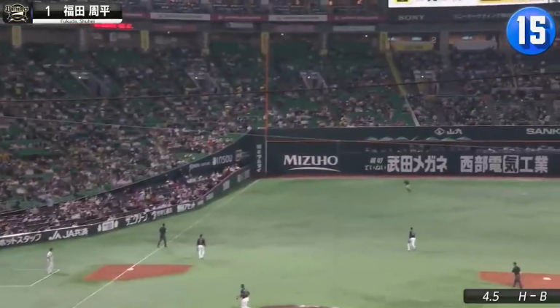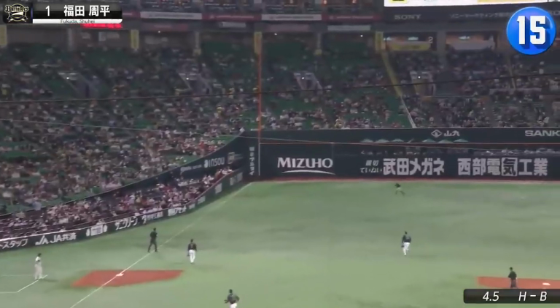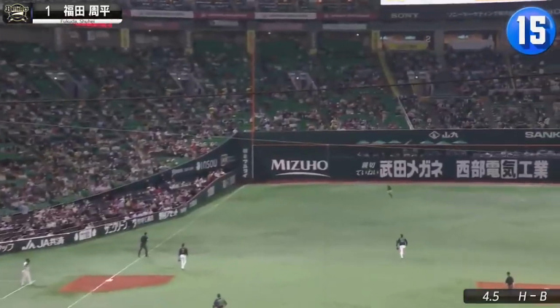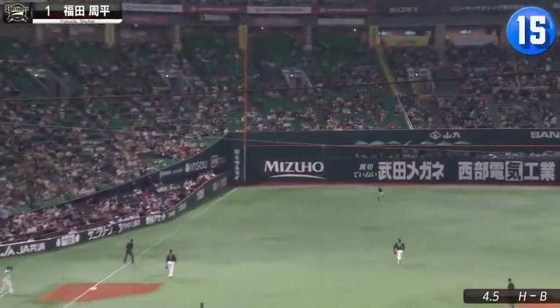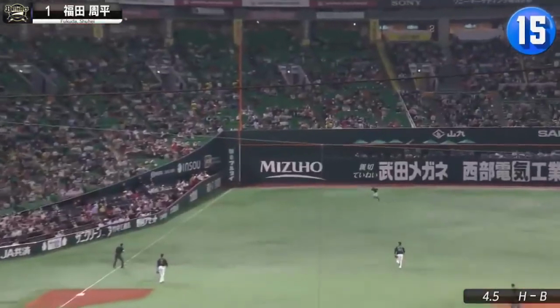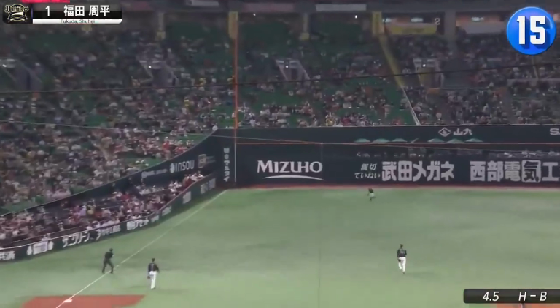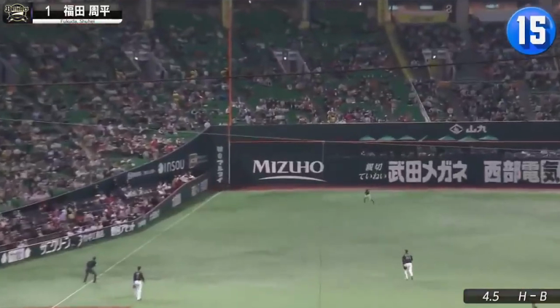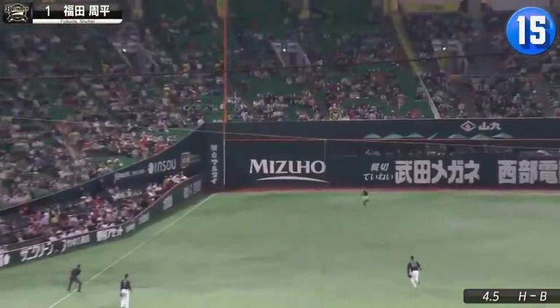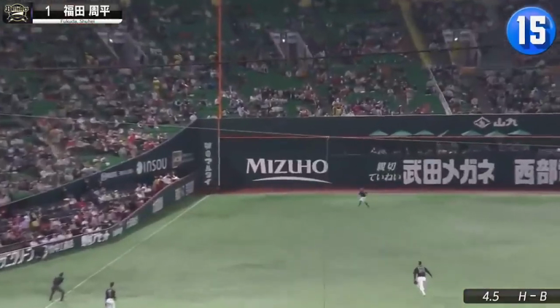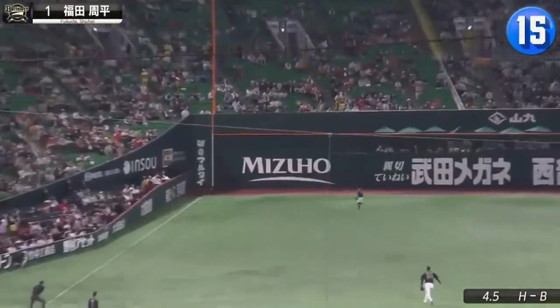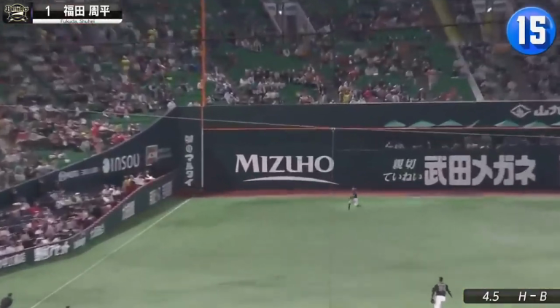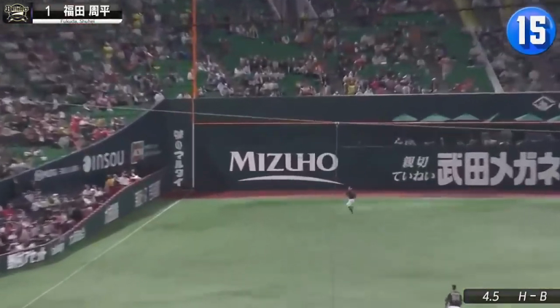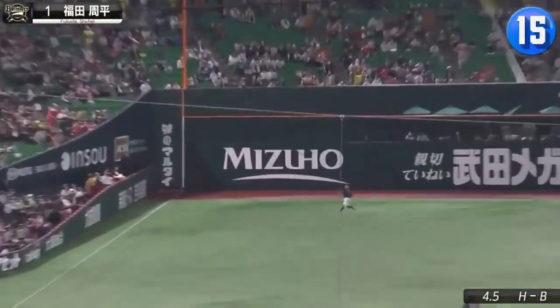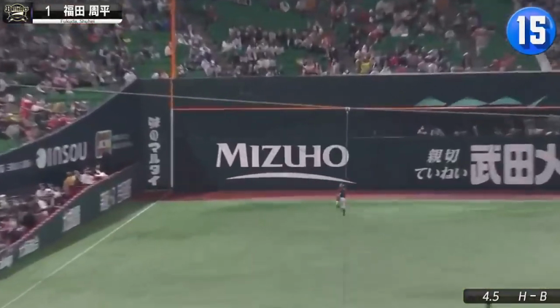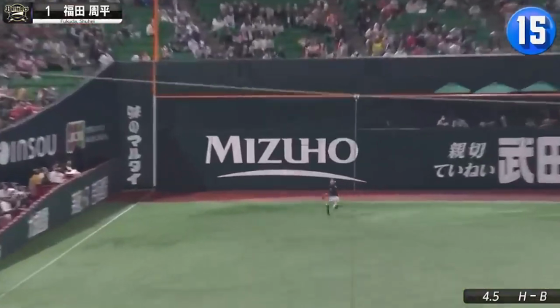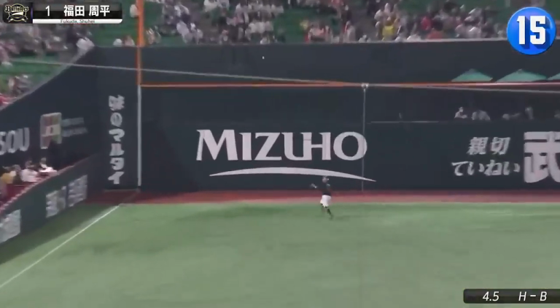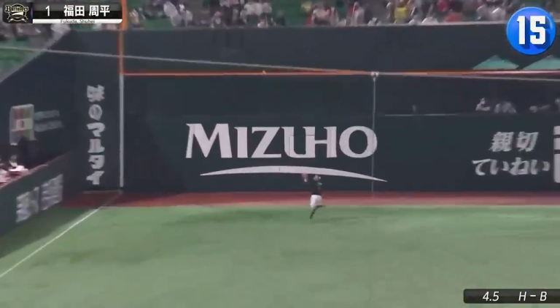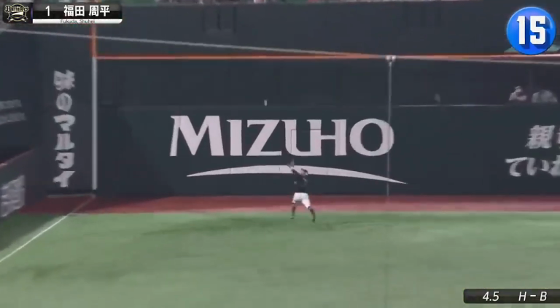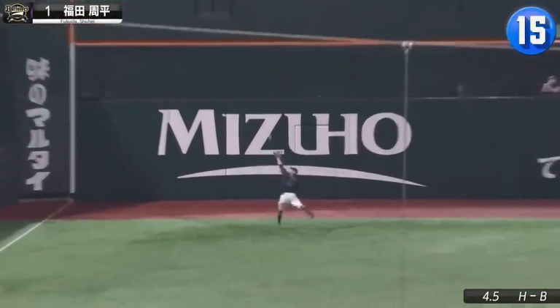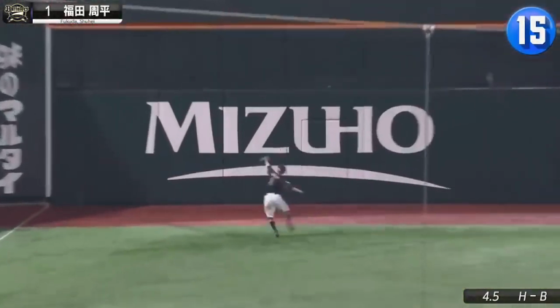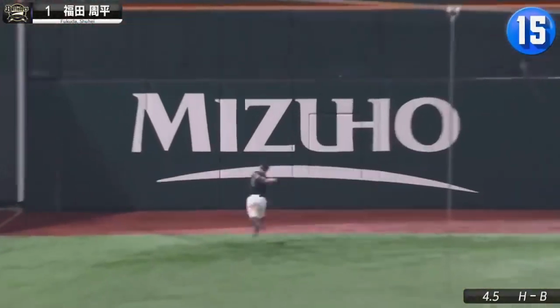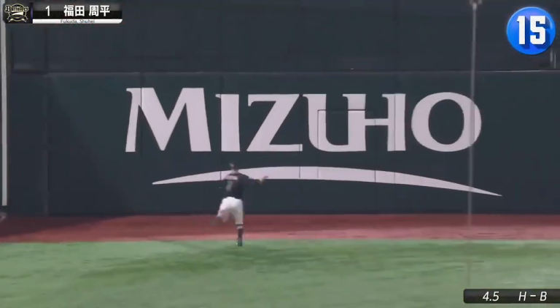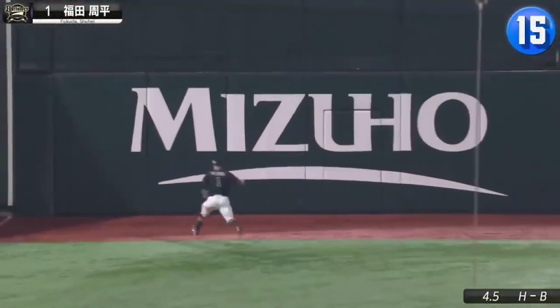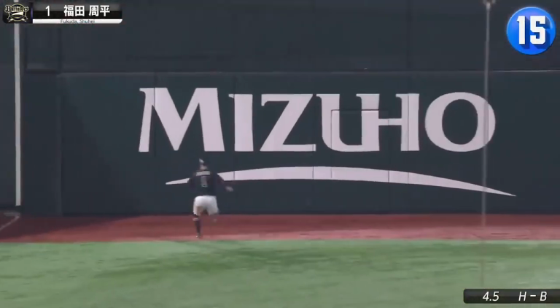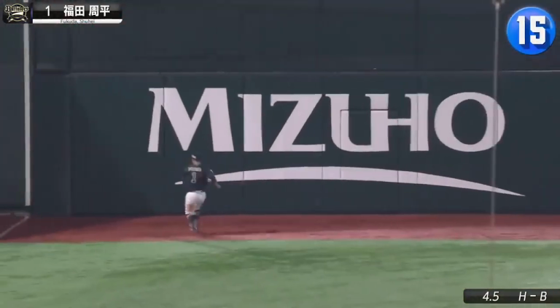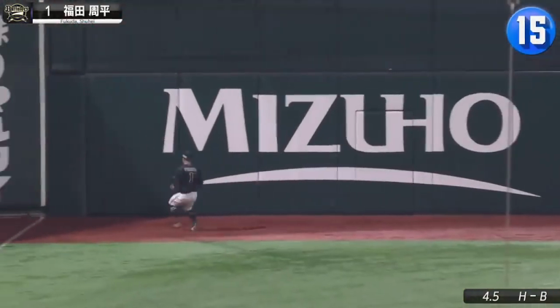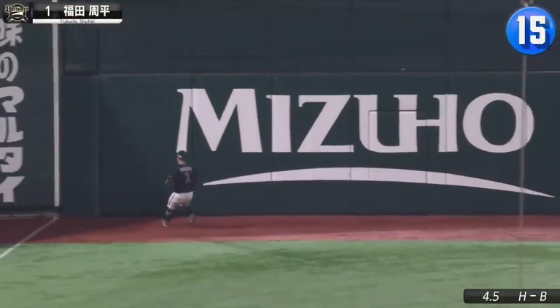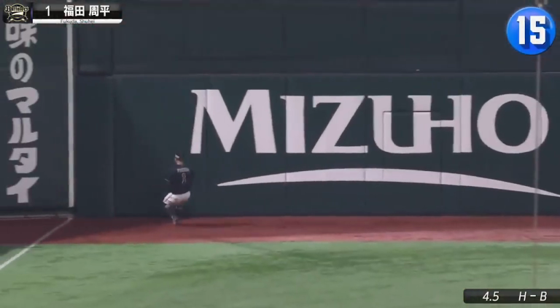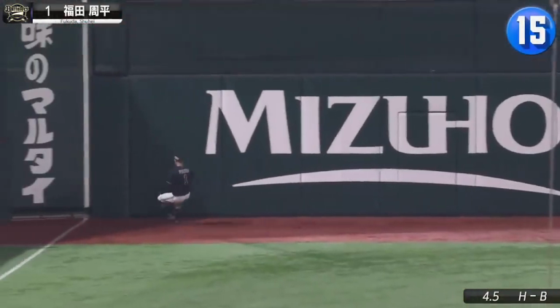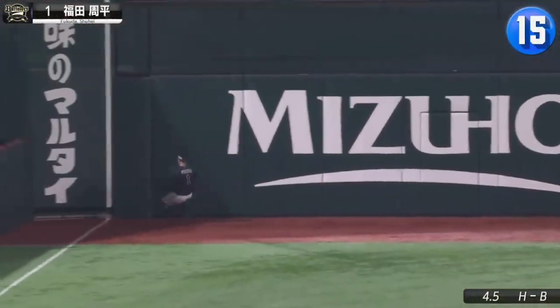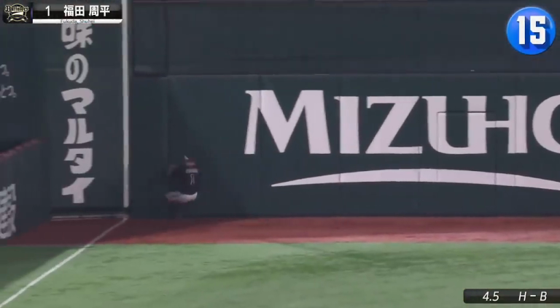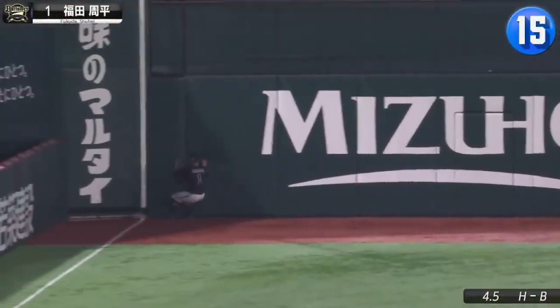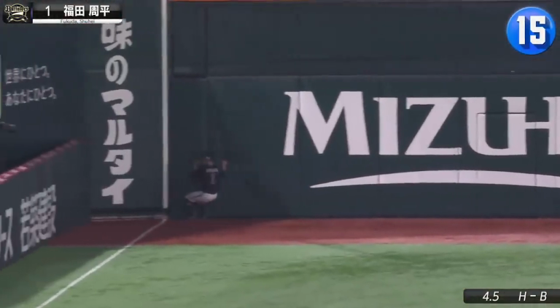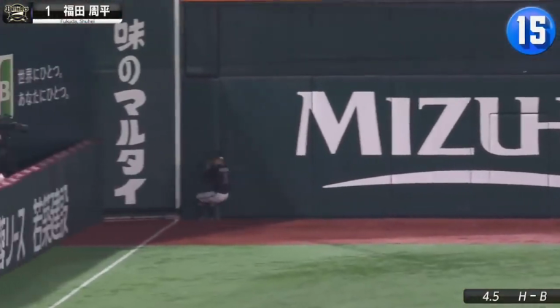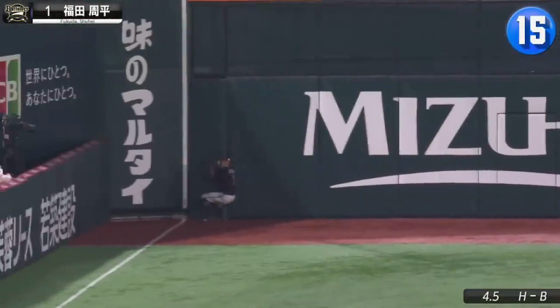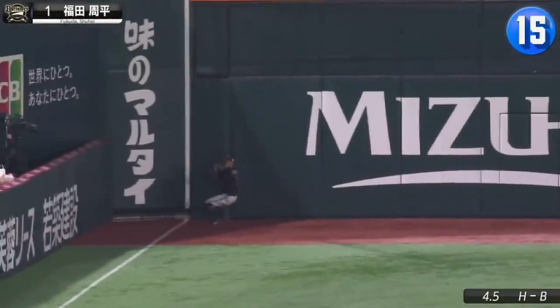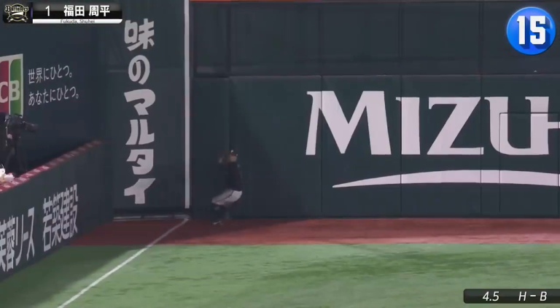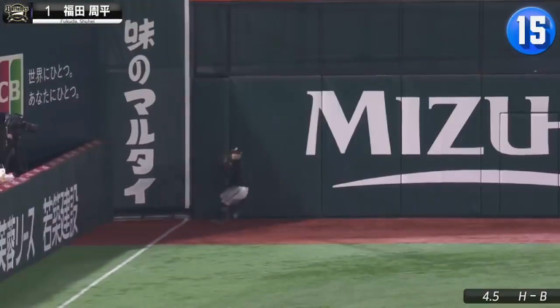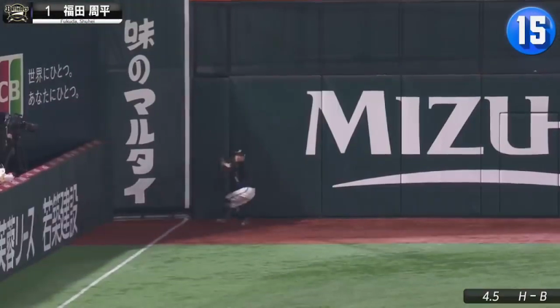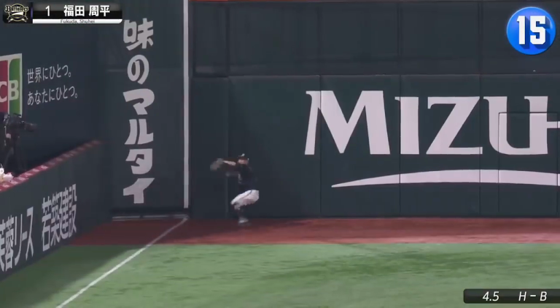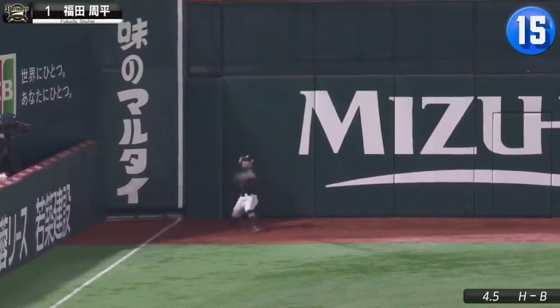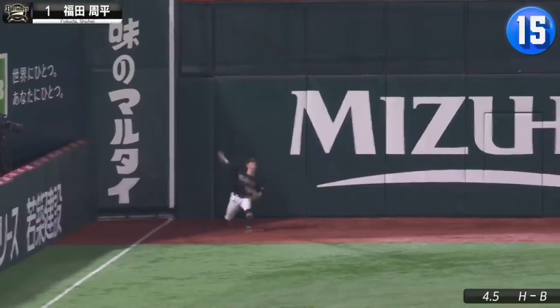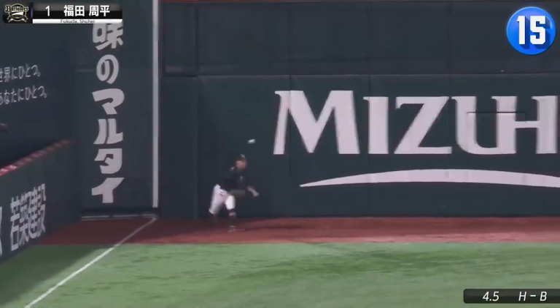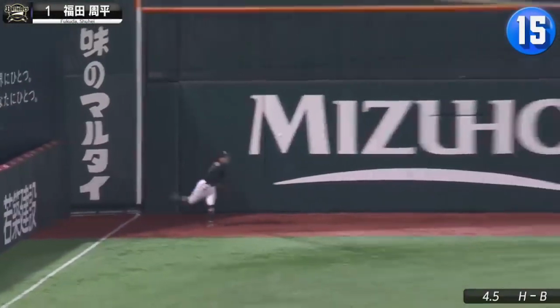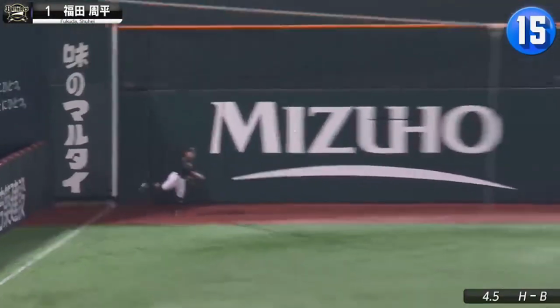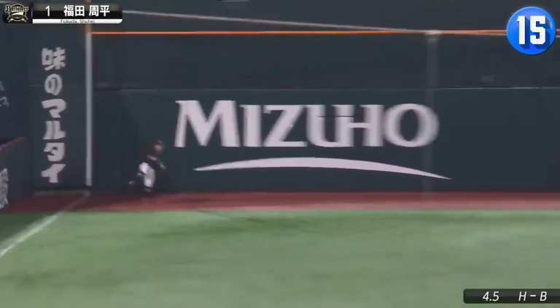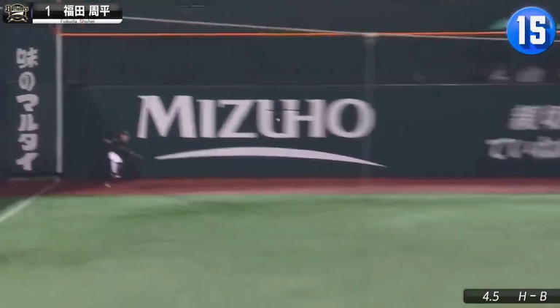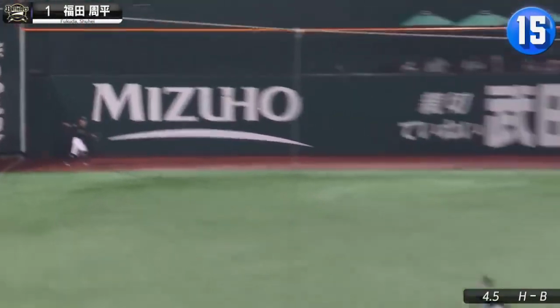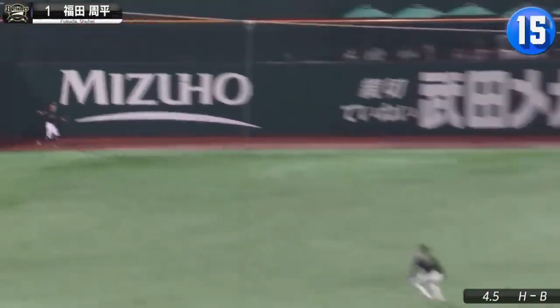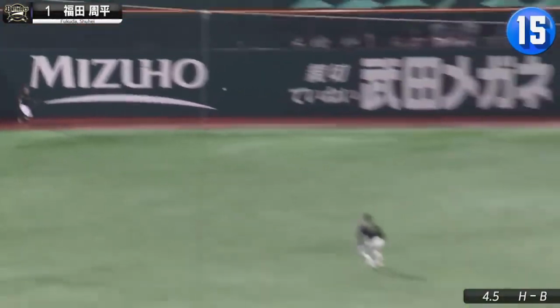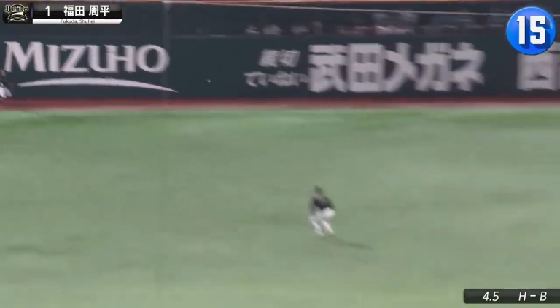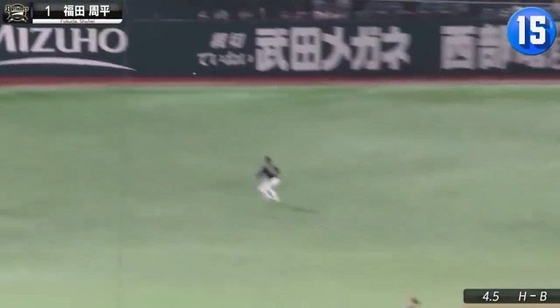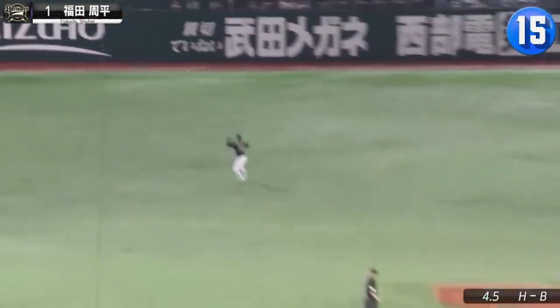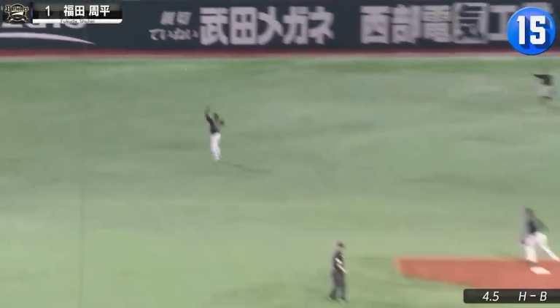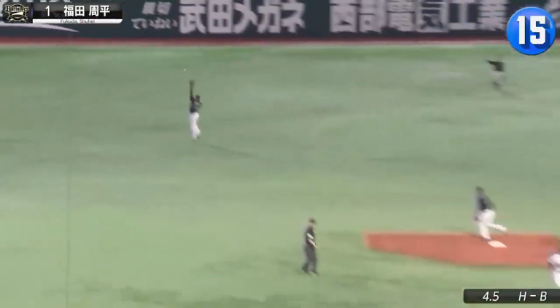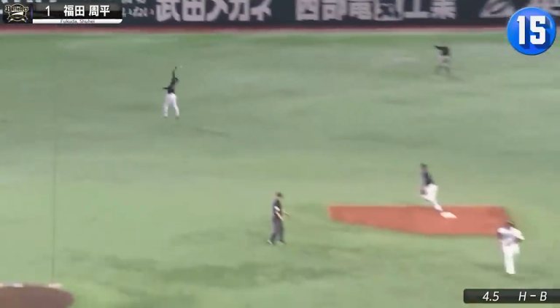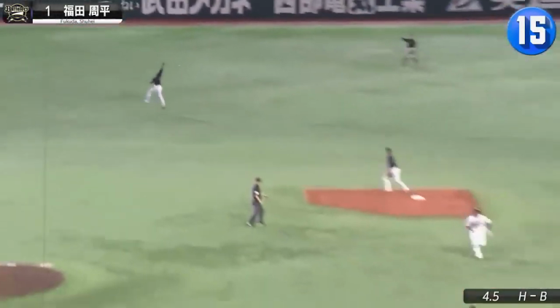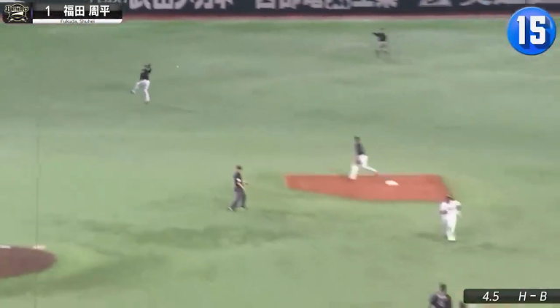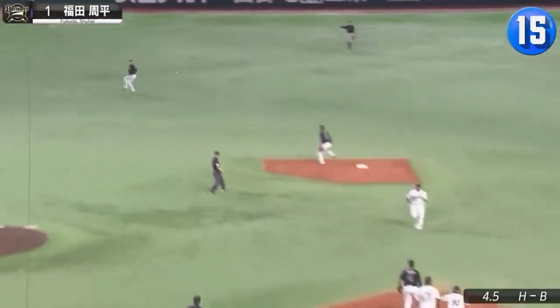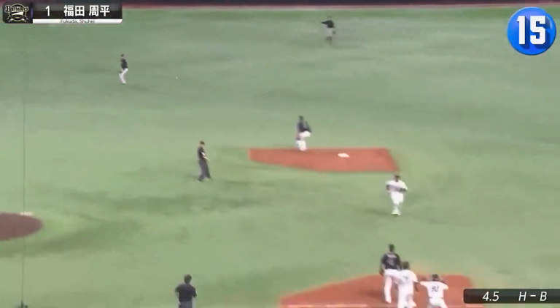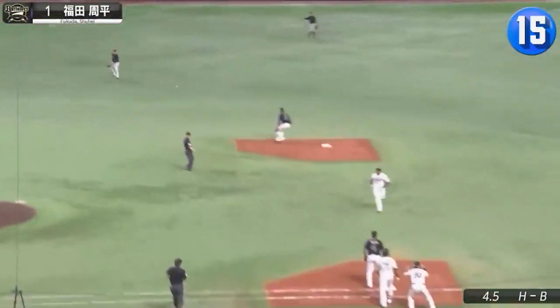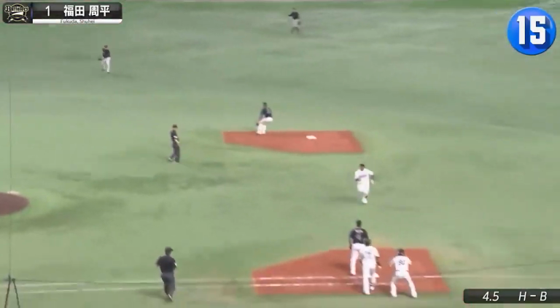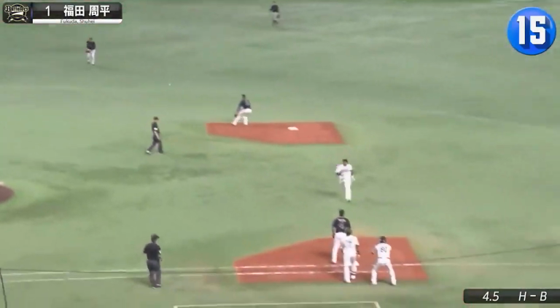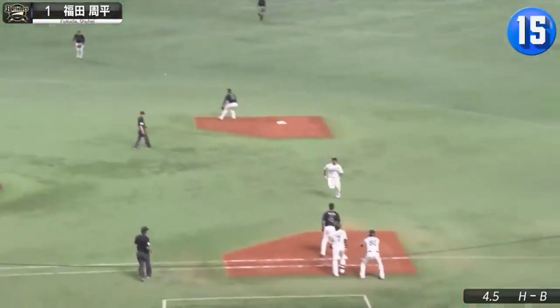Shuhei Fukuda usually mans center field for the Buffaloes, but he's just as comfortable in left. Good work to chase back the runner, too.